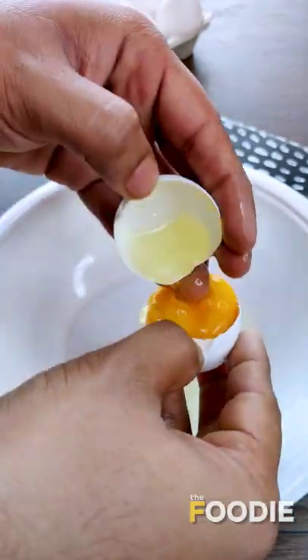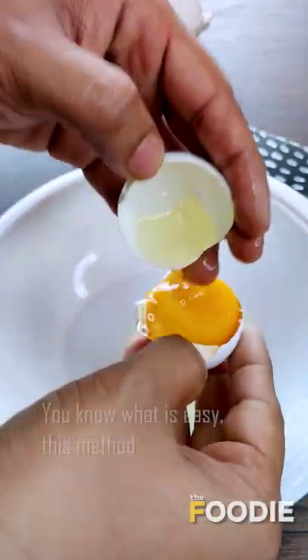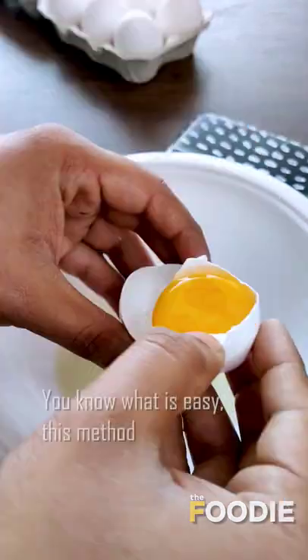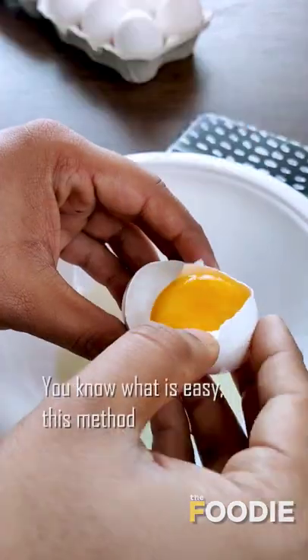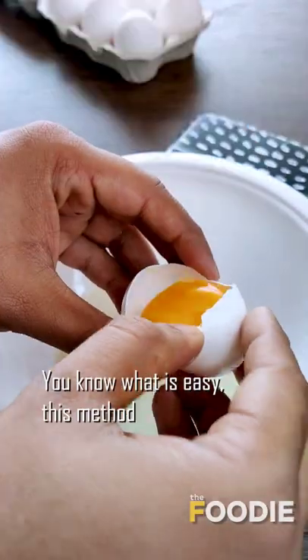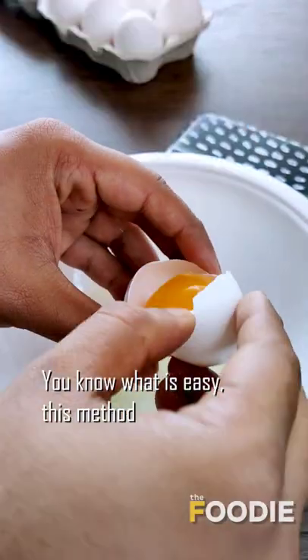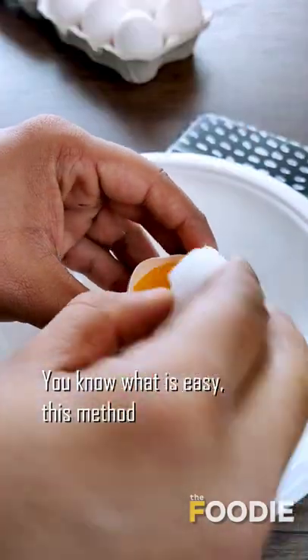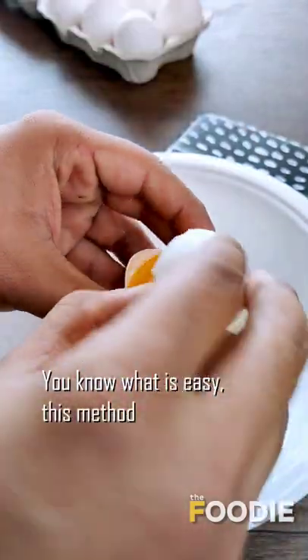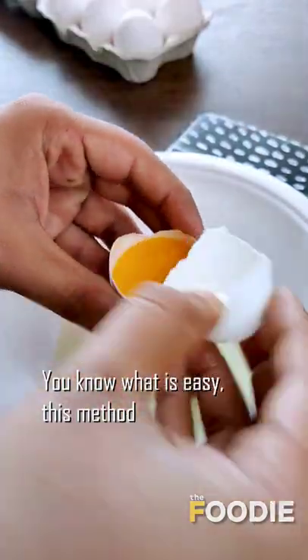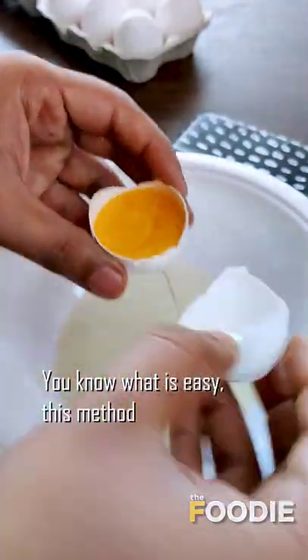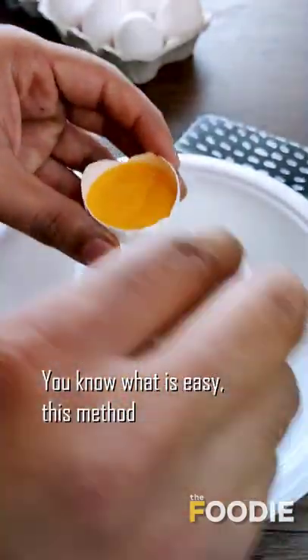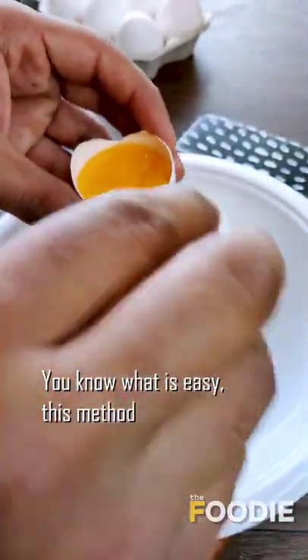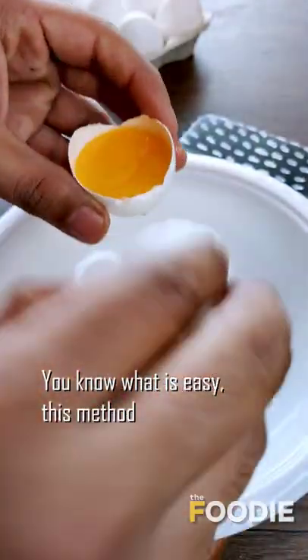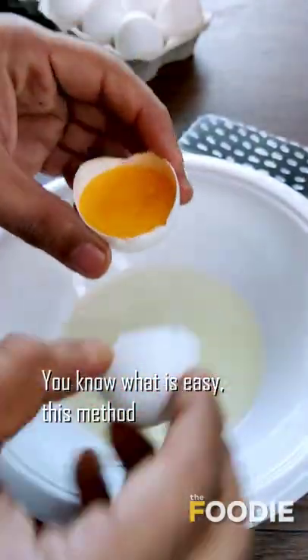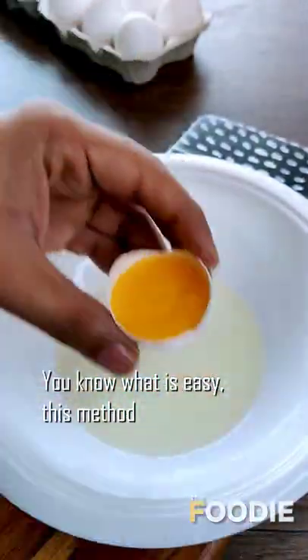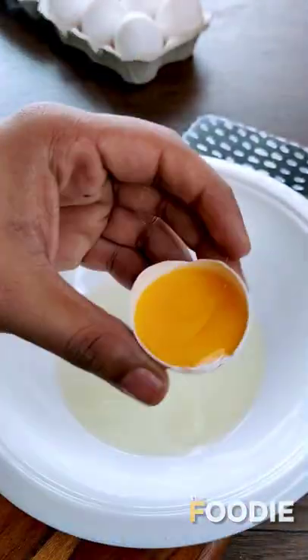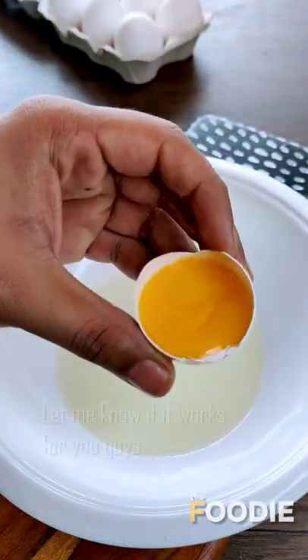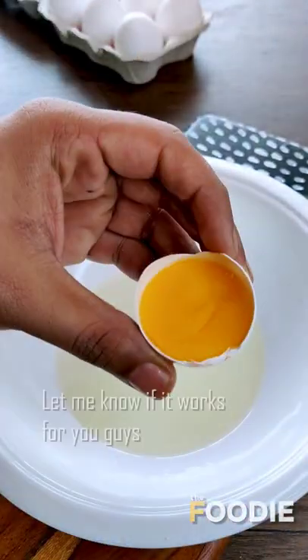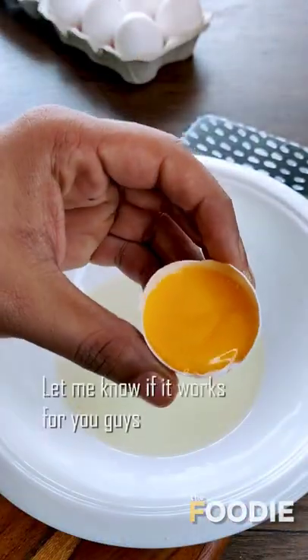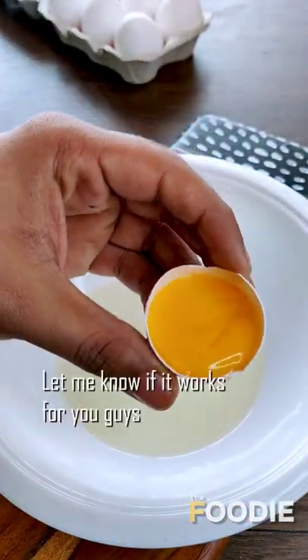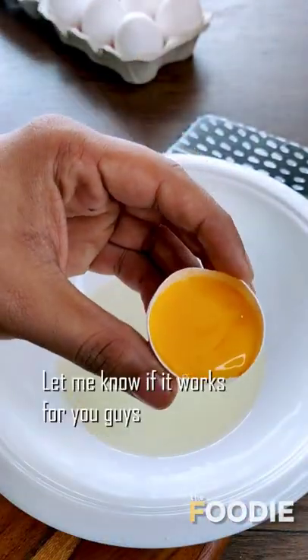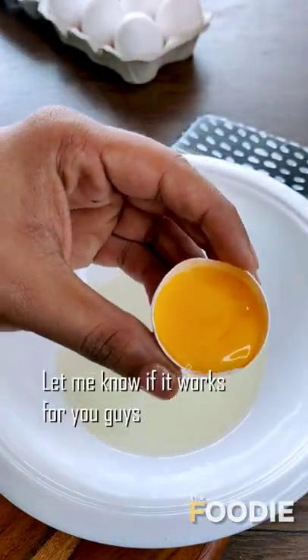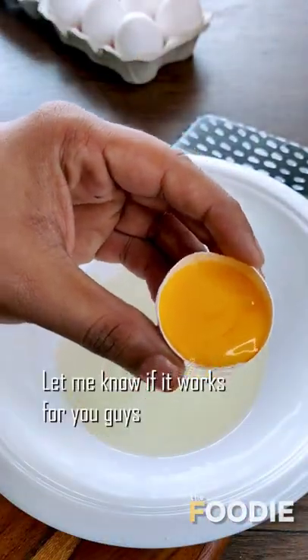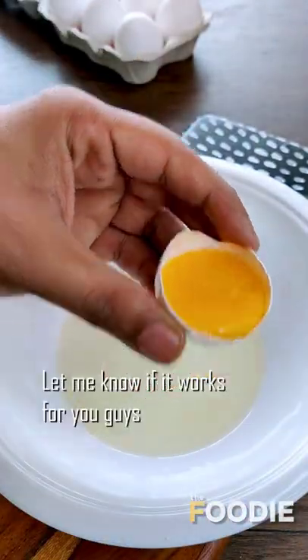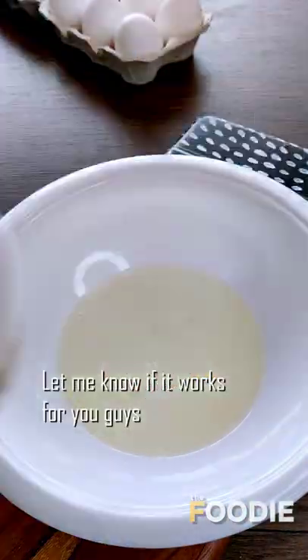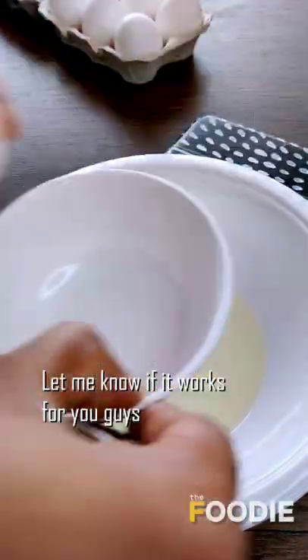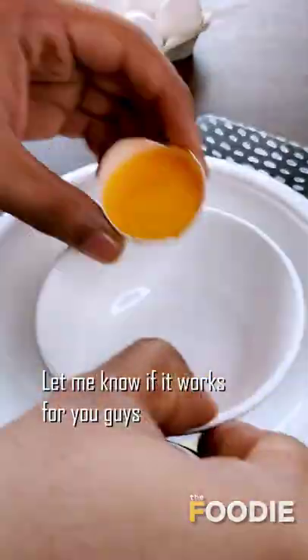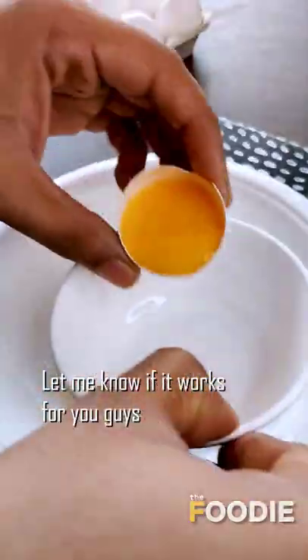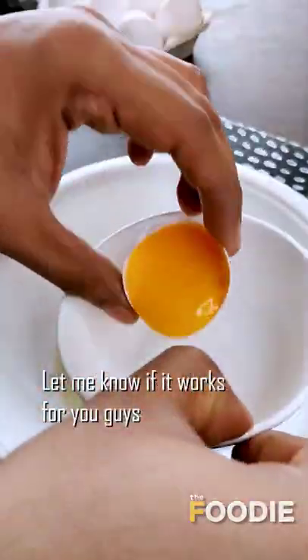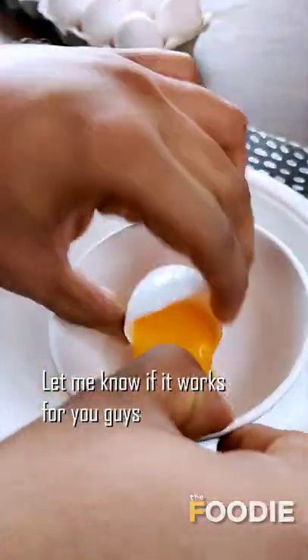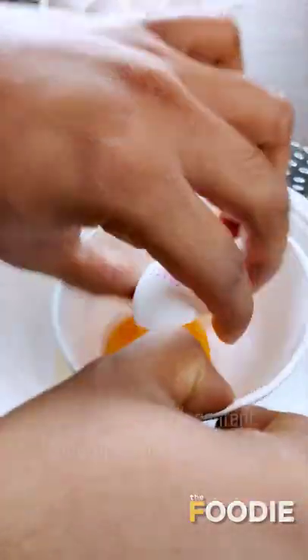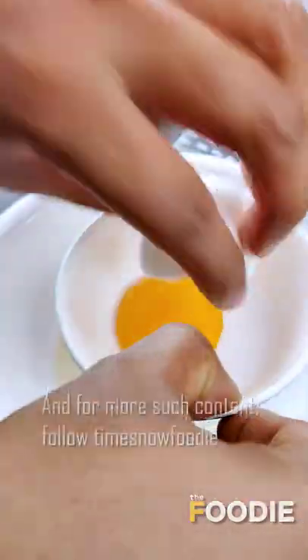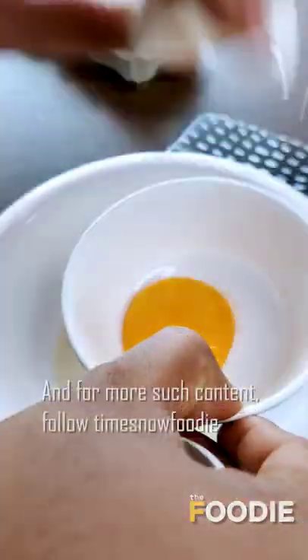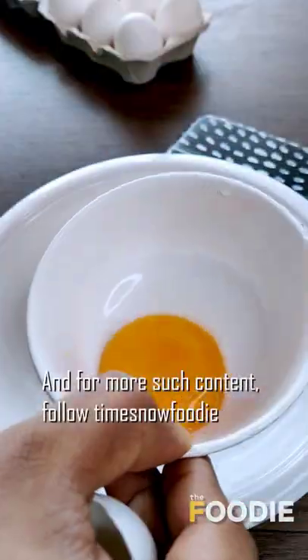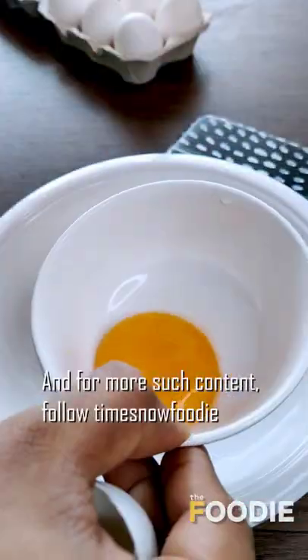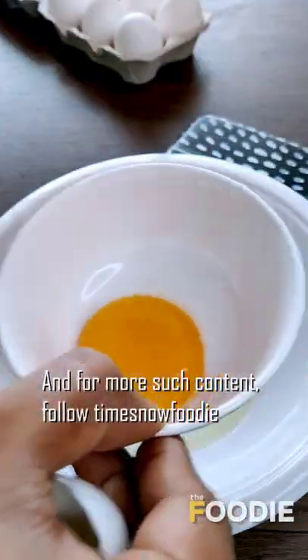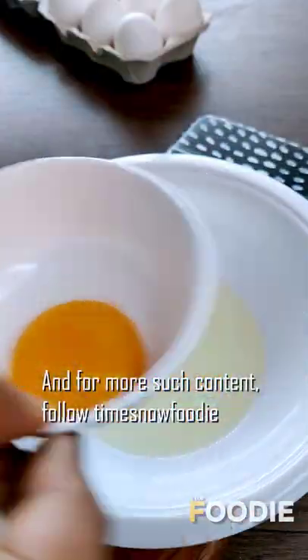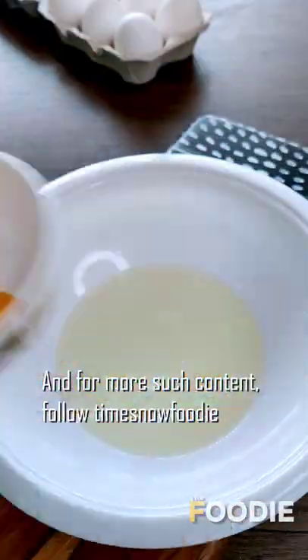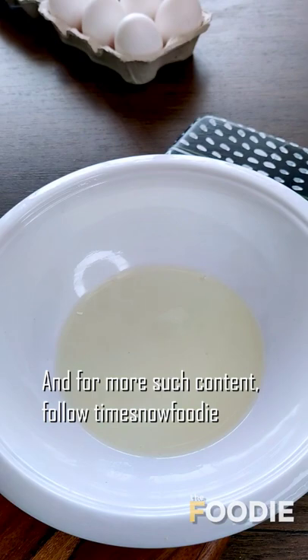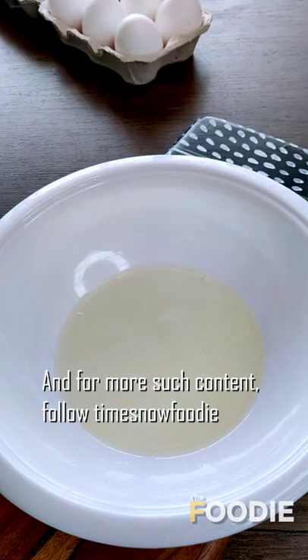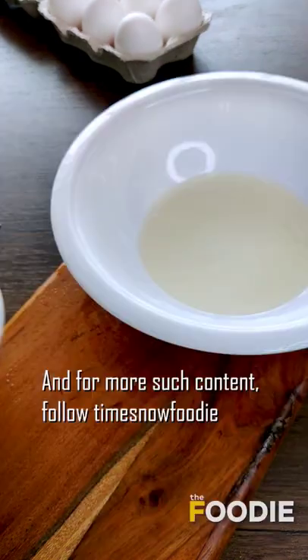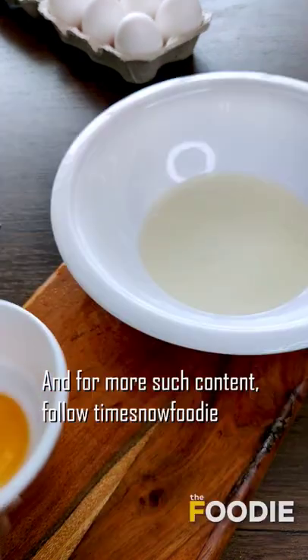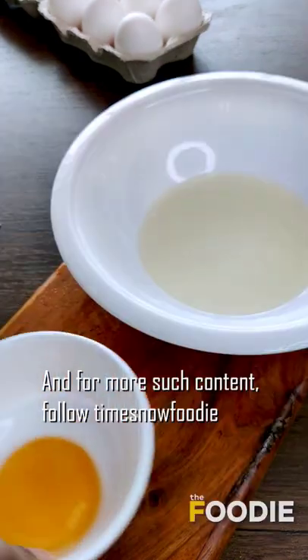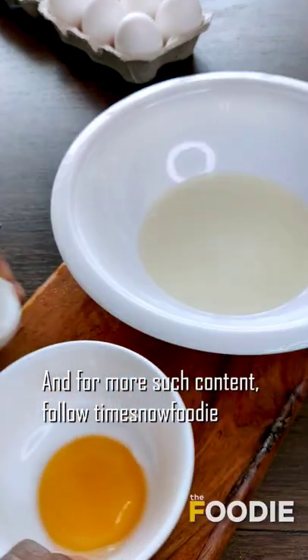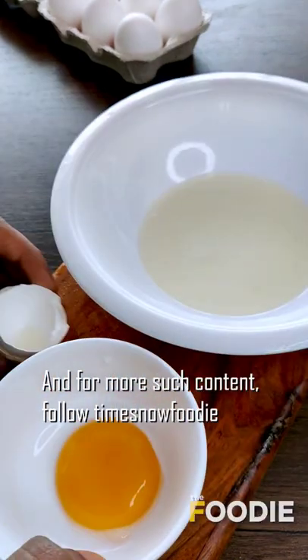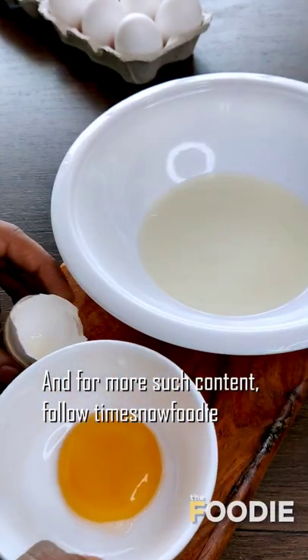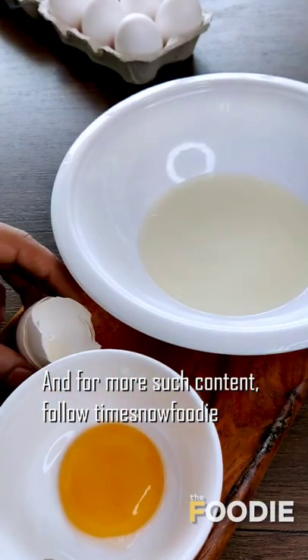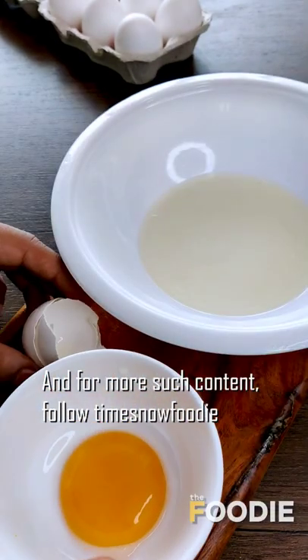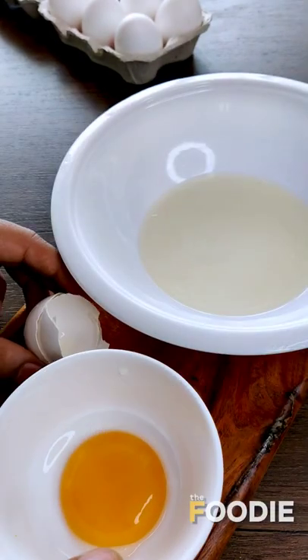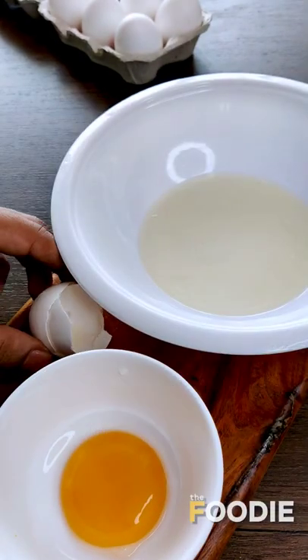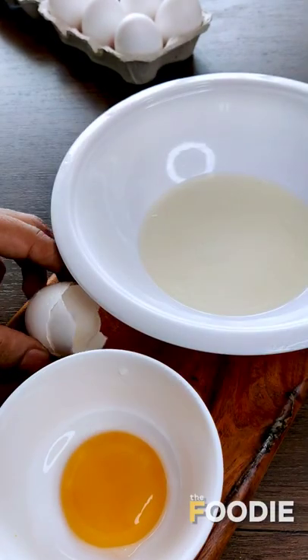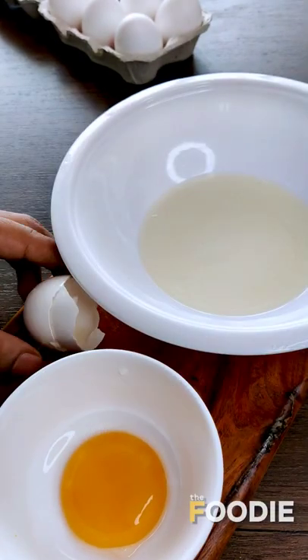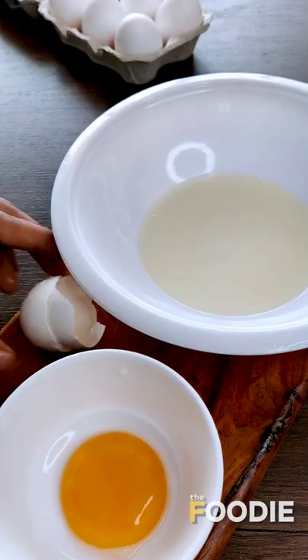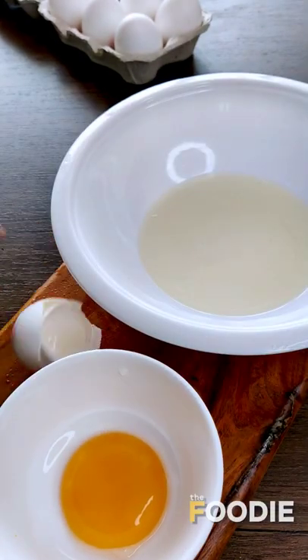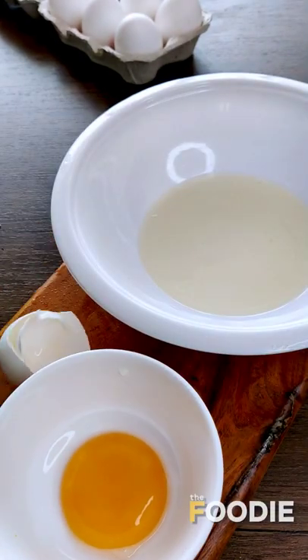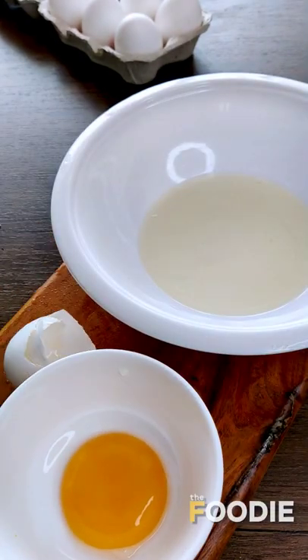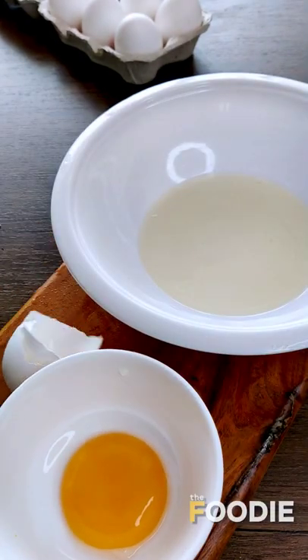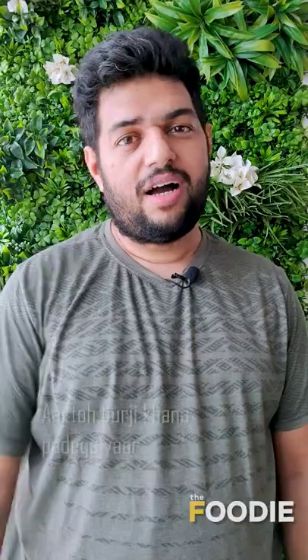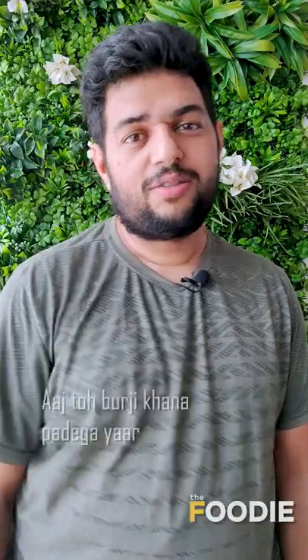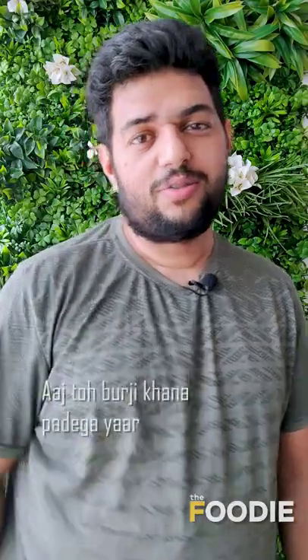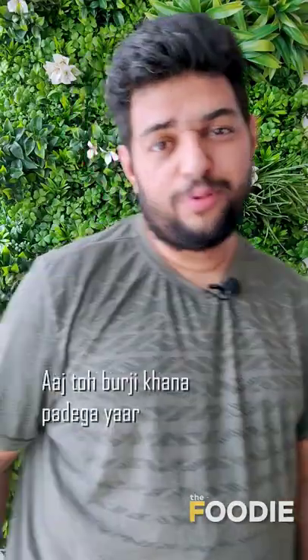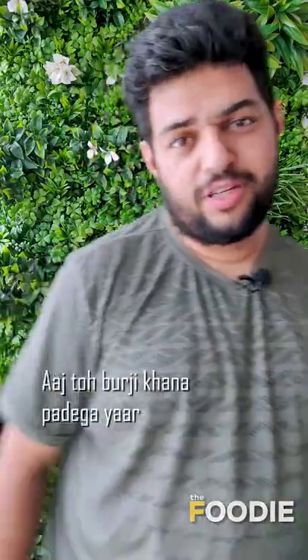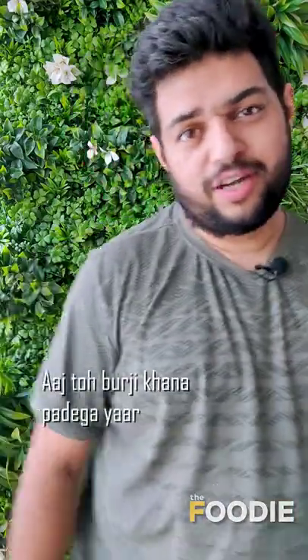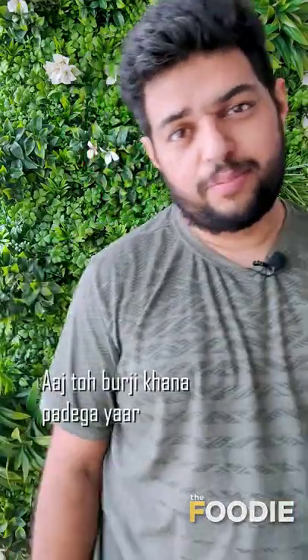You know what is easy? This. Let me know if this works for you guys. And for more such content, follow Times Nafuri. Today I have to eat Burji.